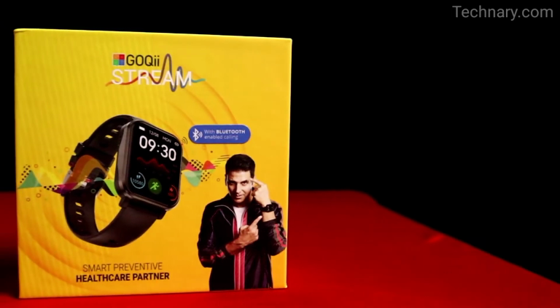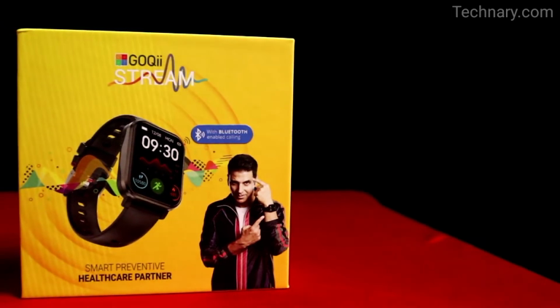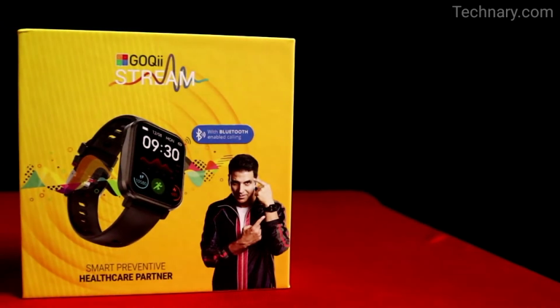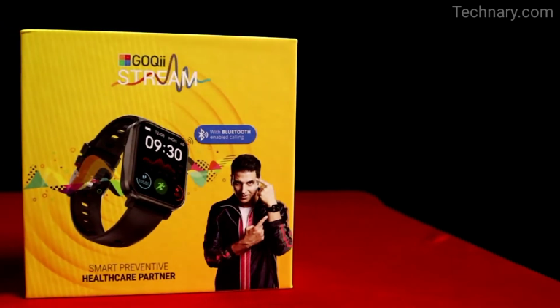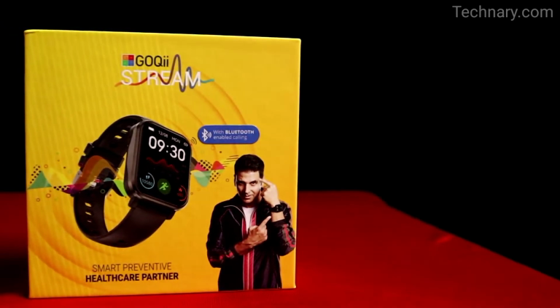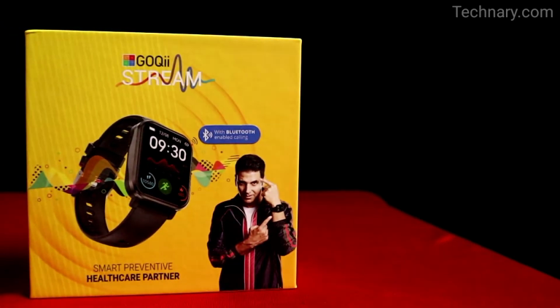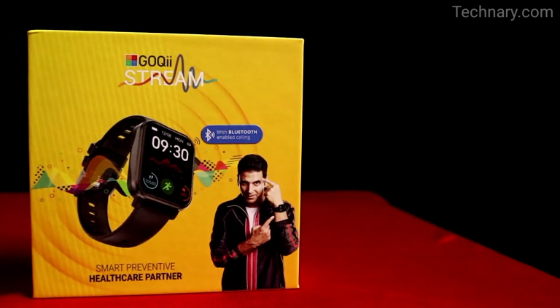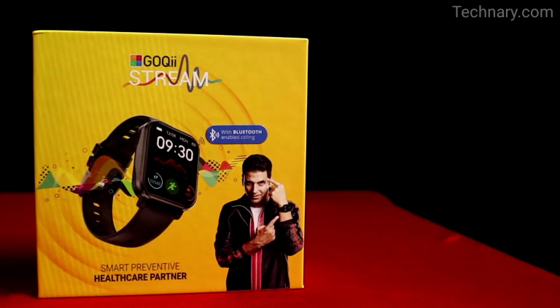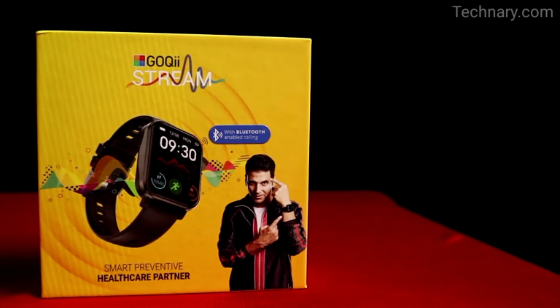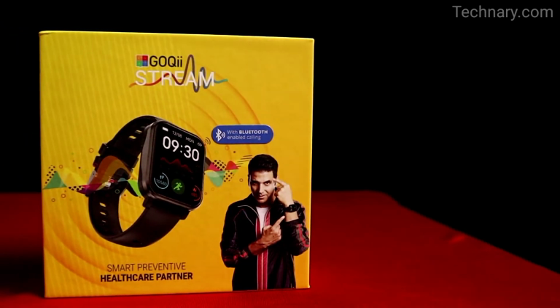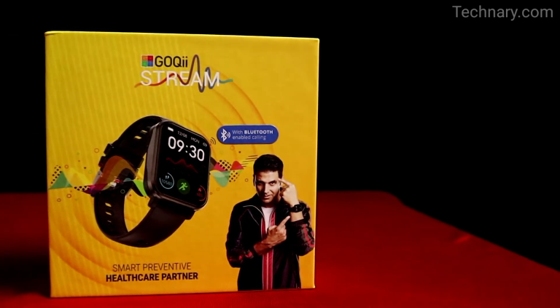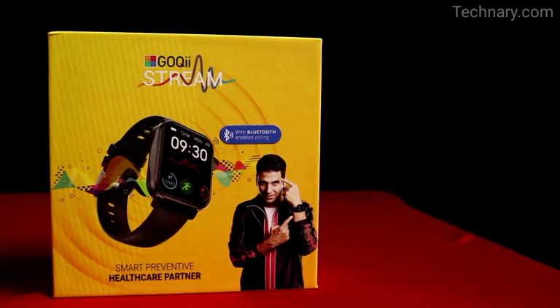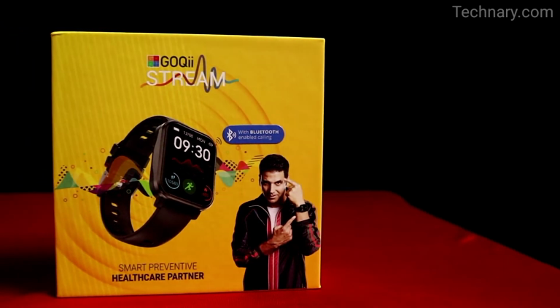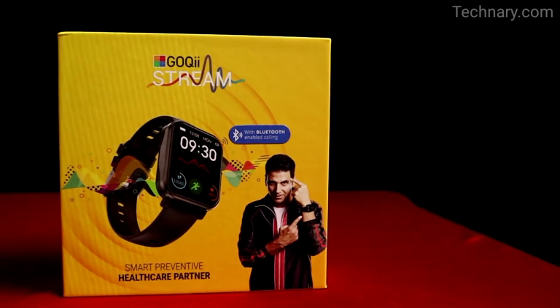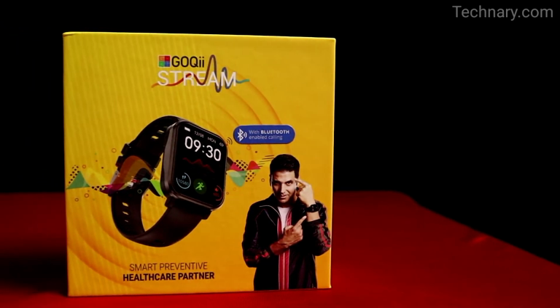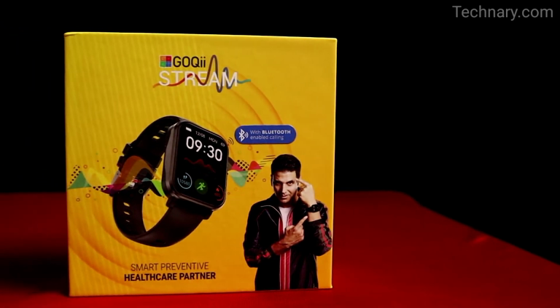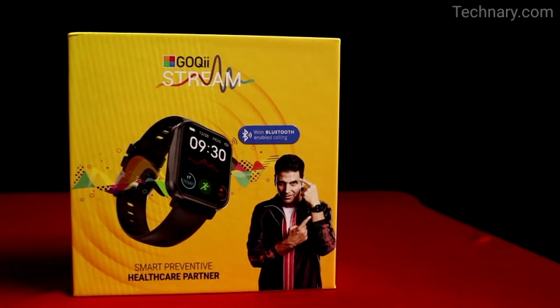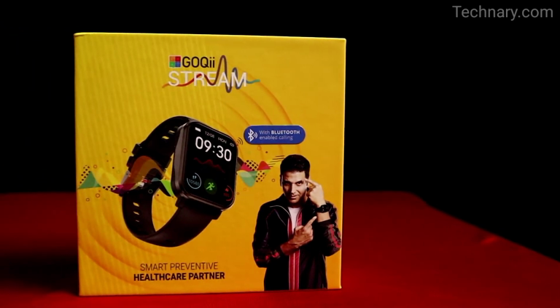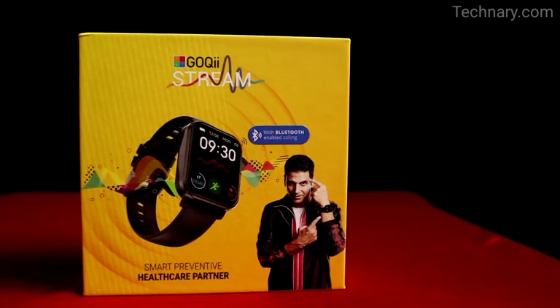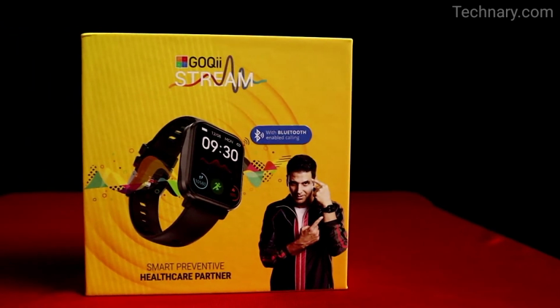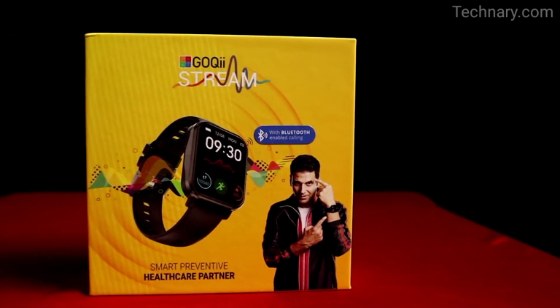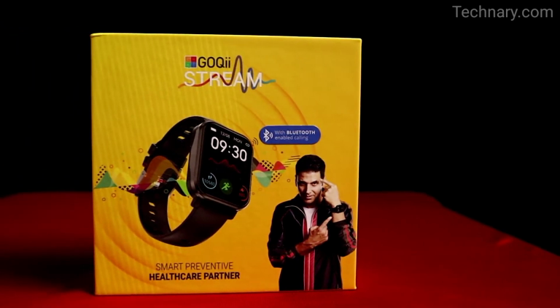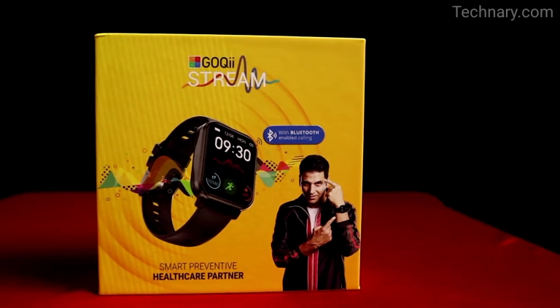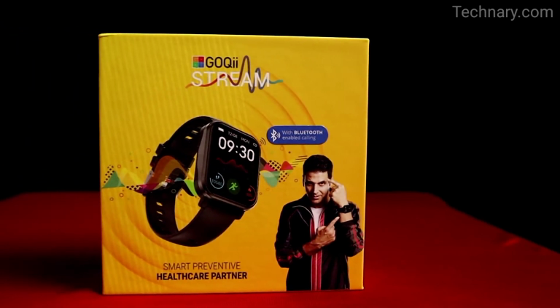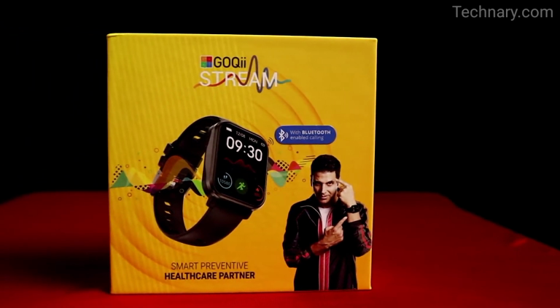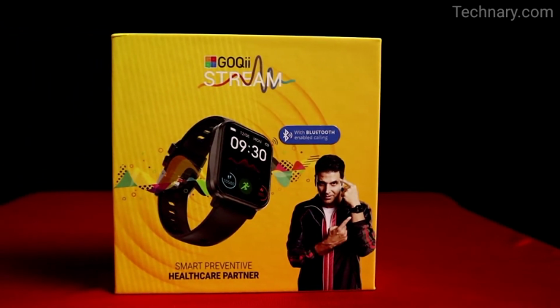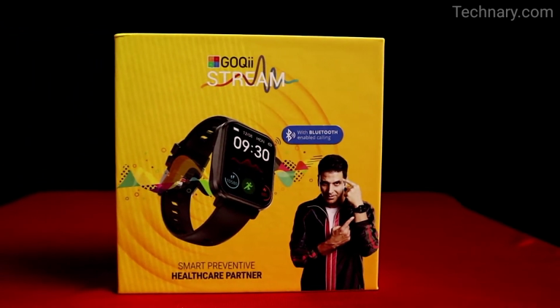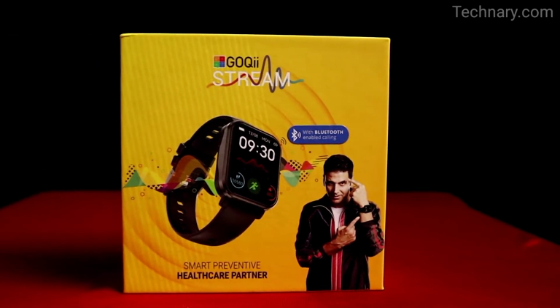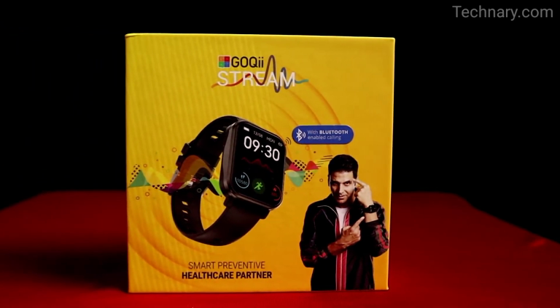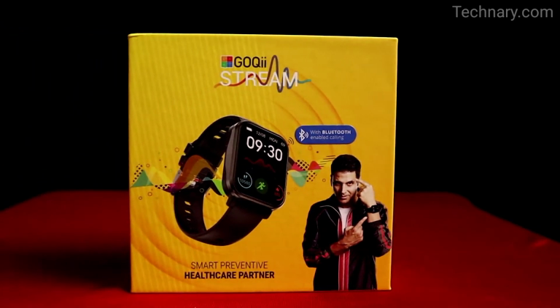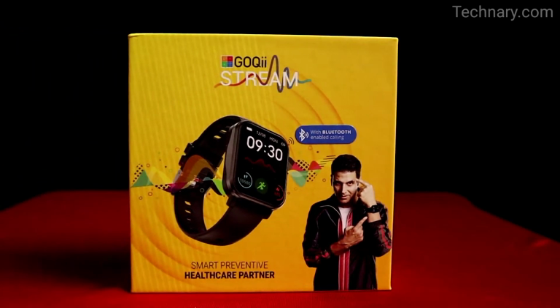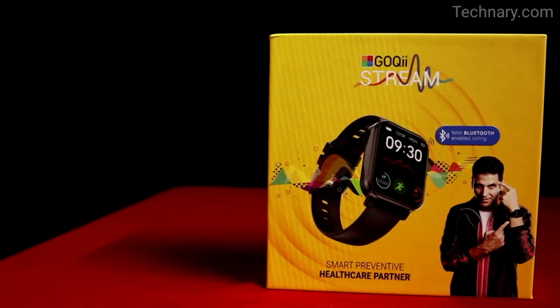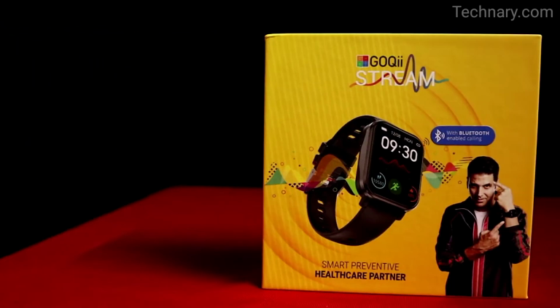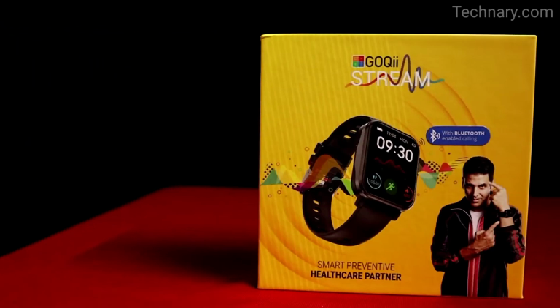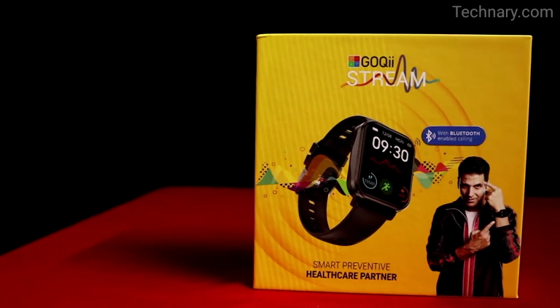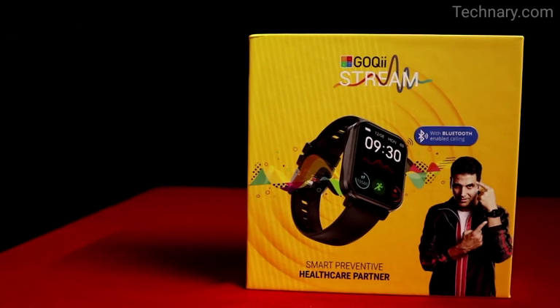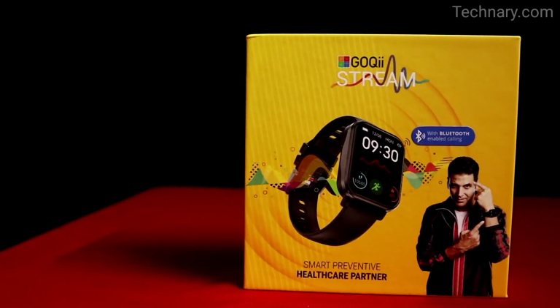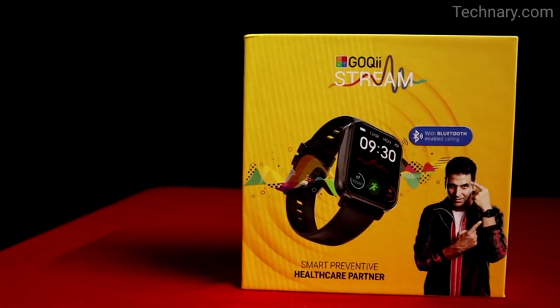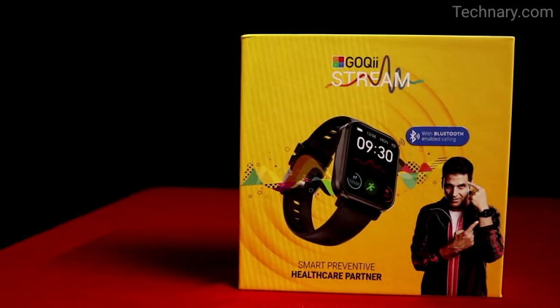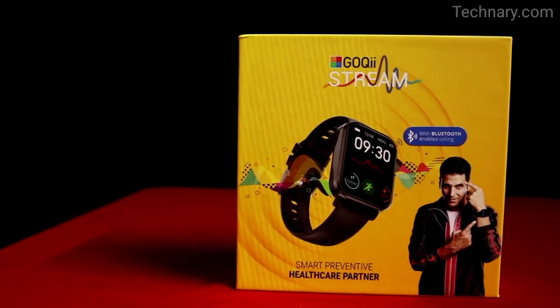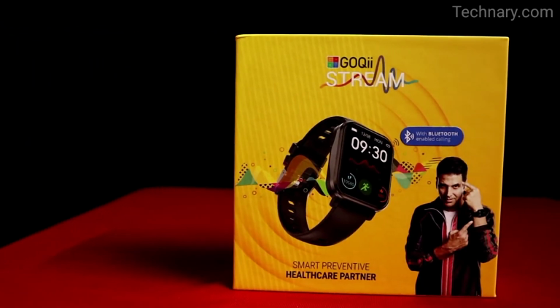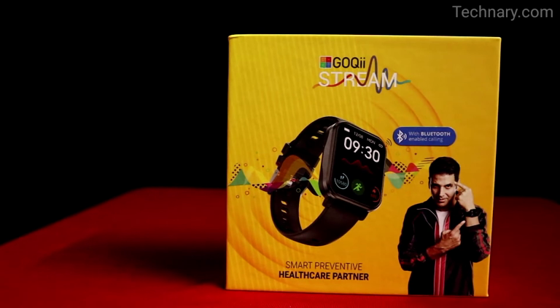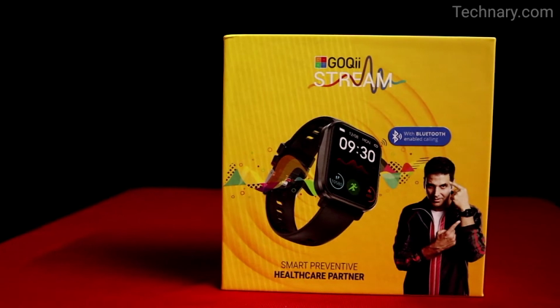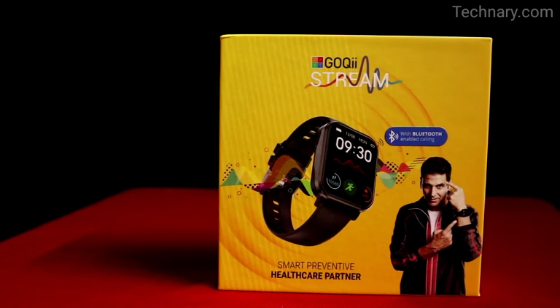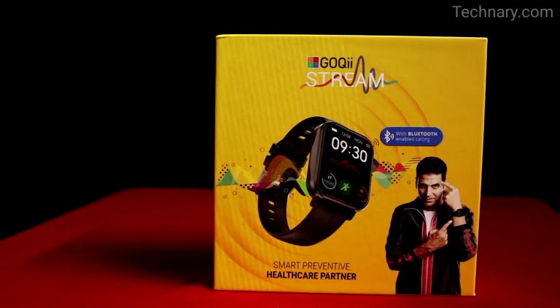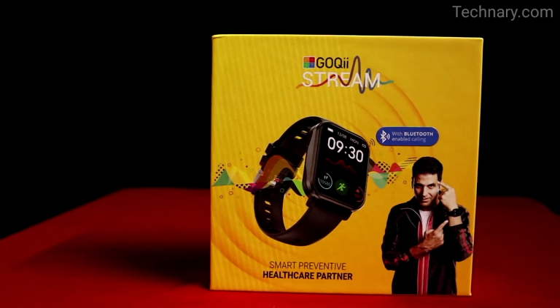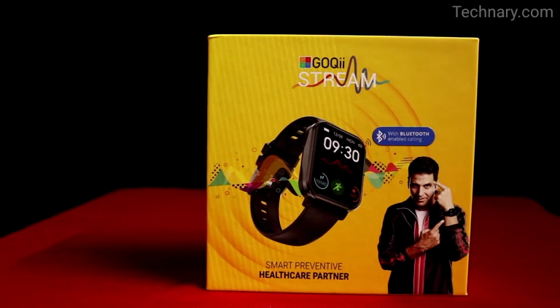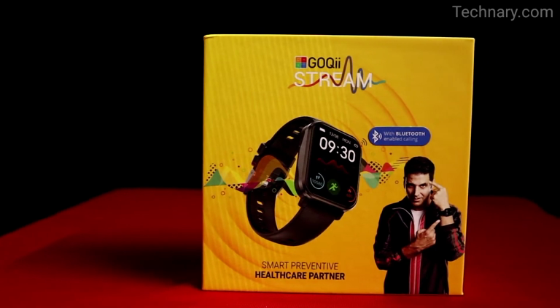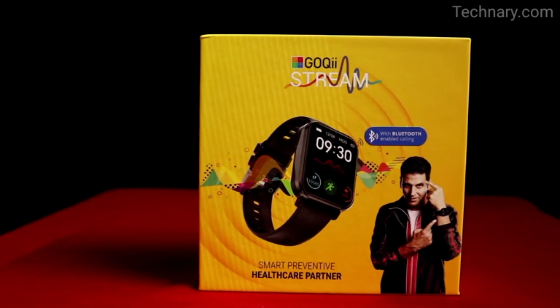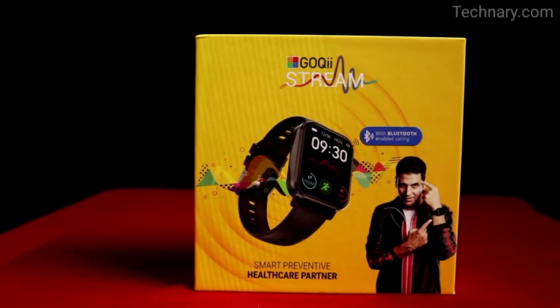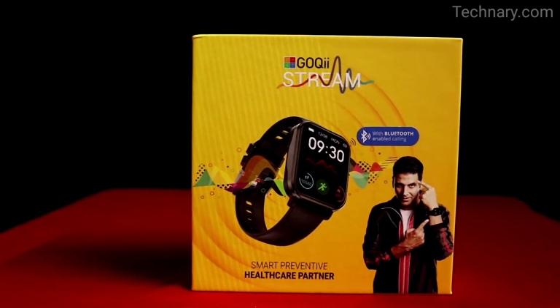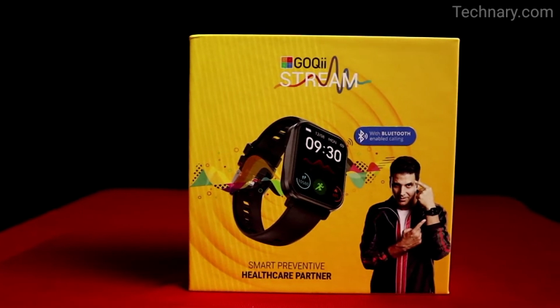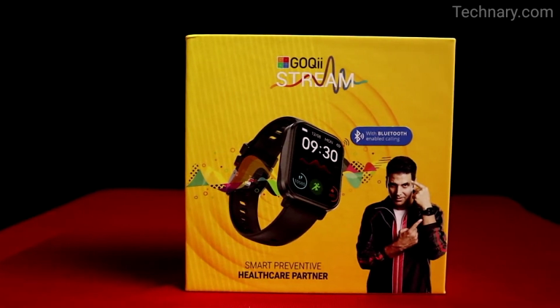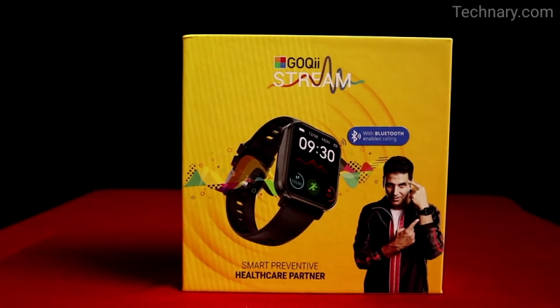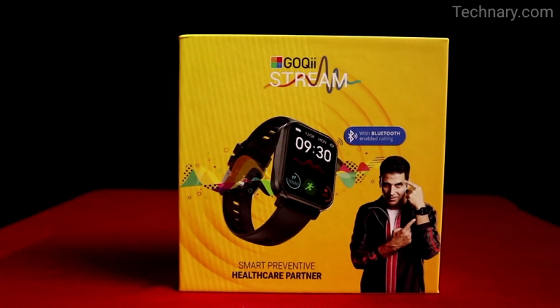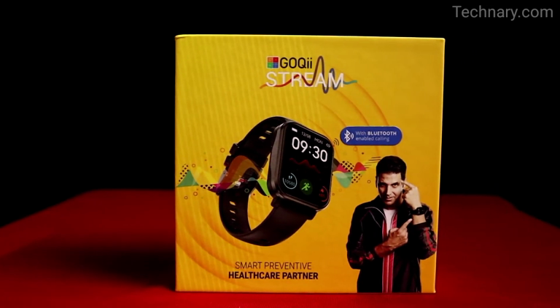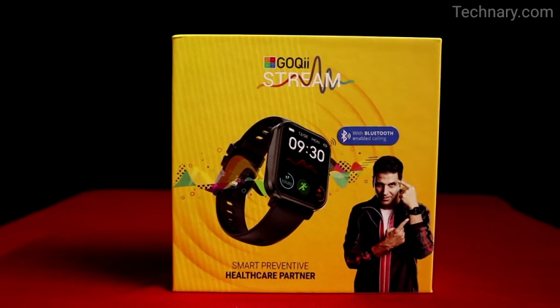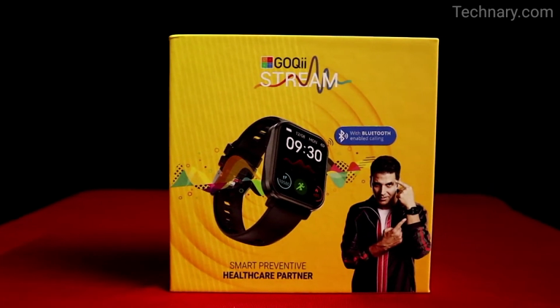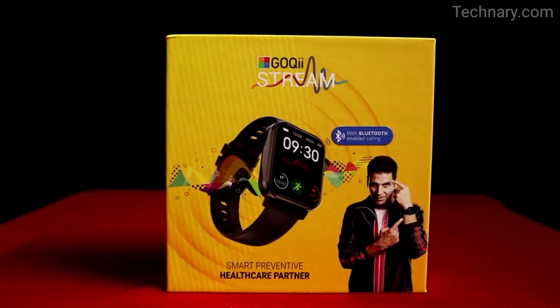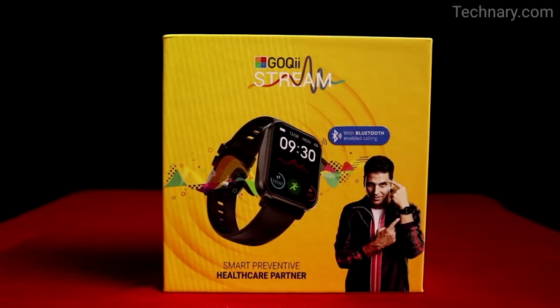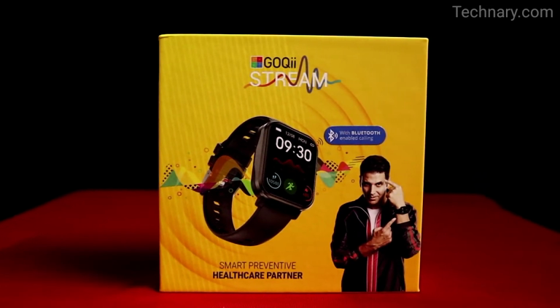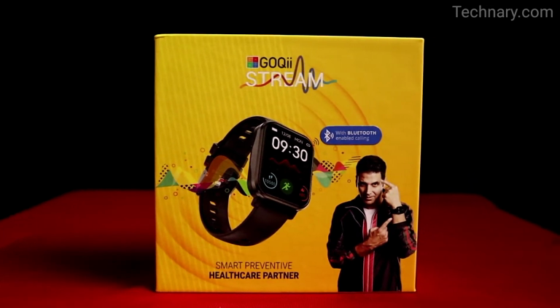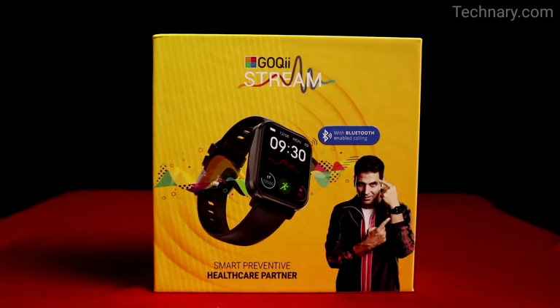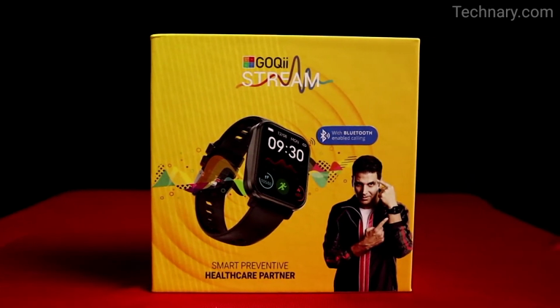Hi and welcome to a new video from technery.com. In this video we are going to review the Goki Stream smartwatch.